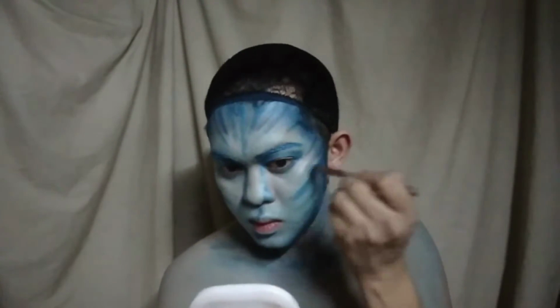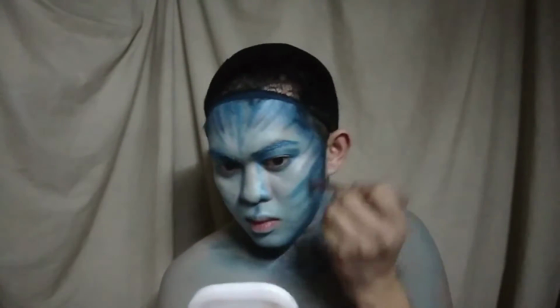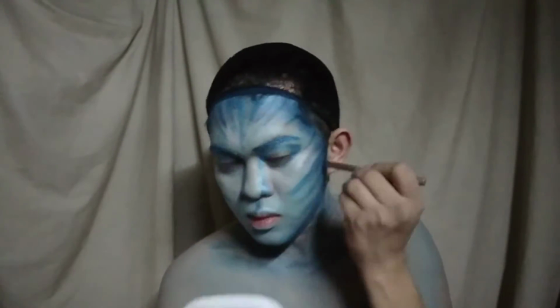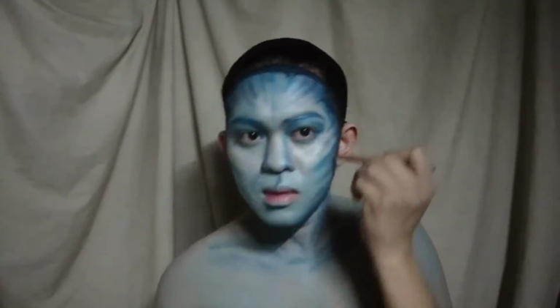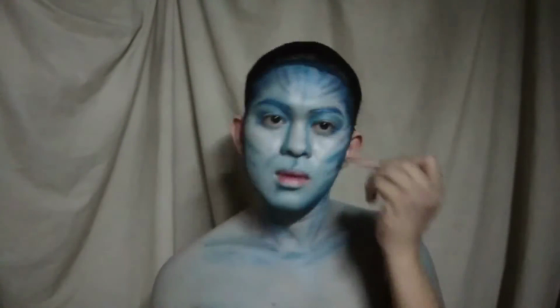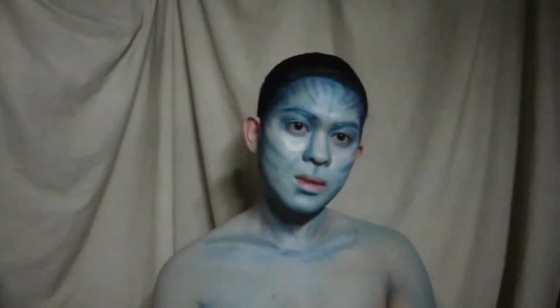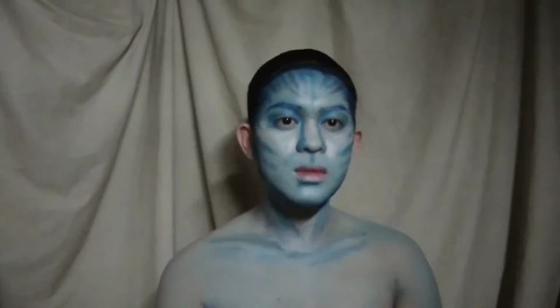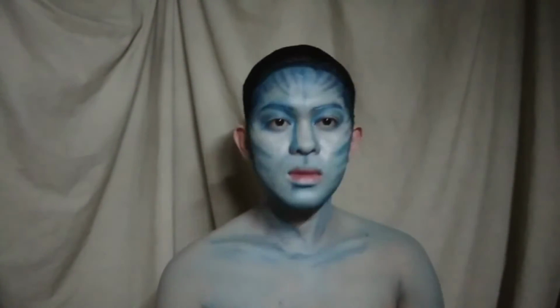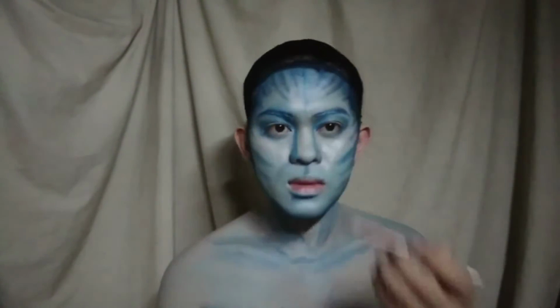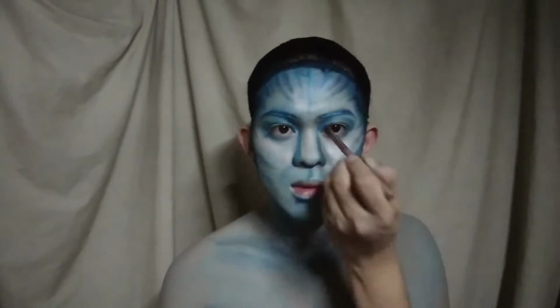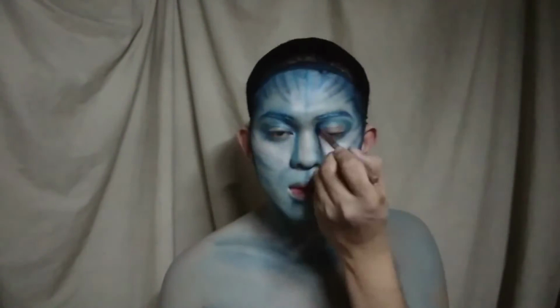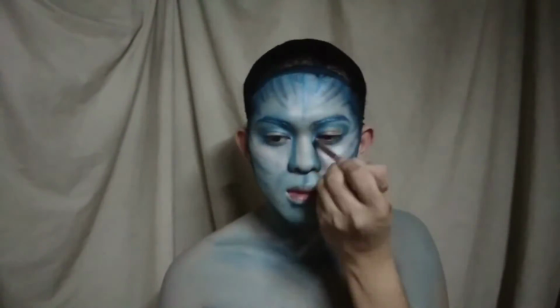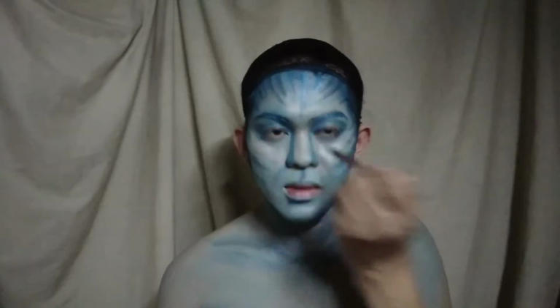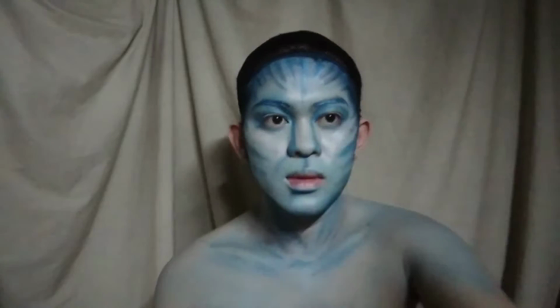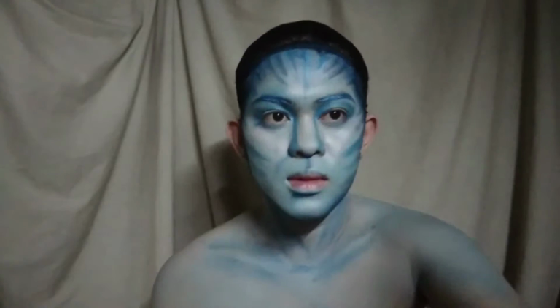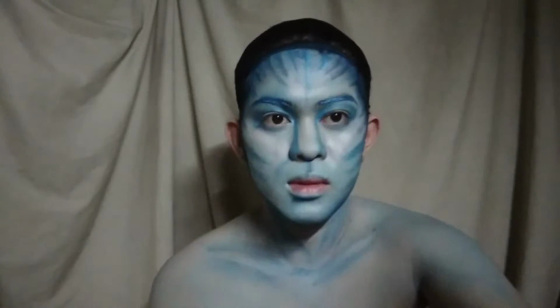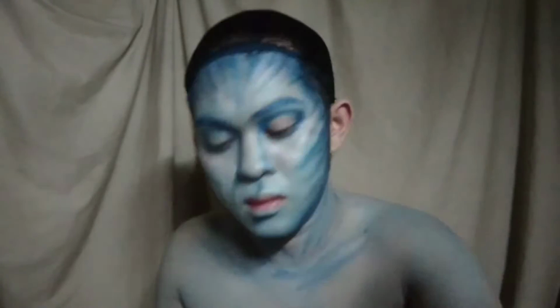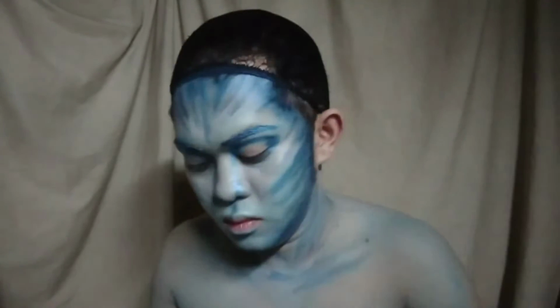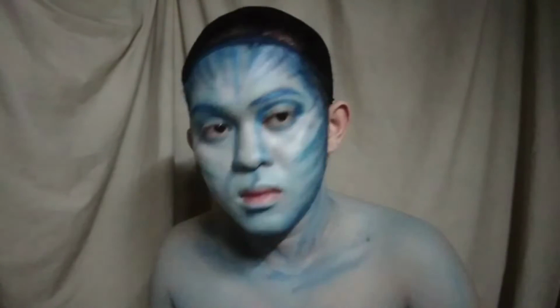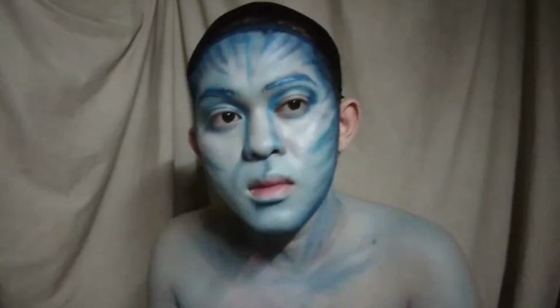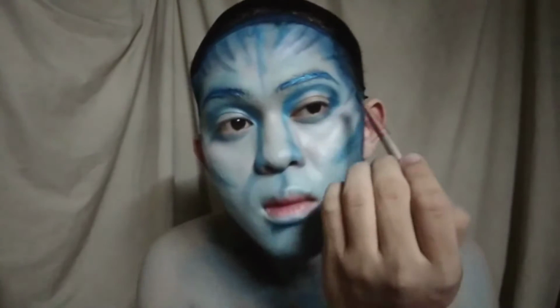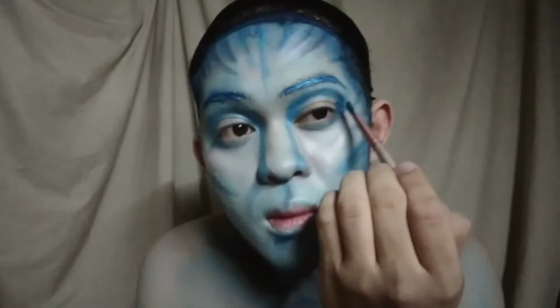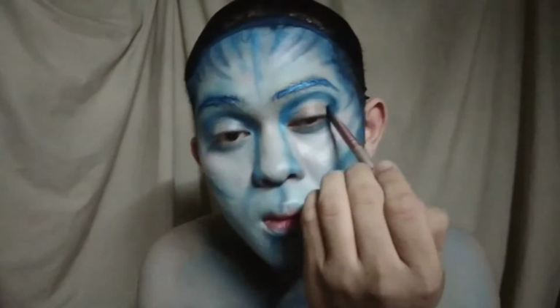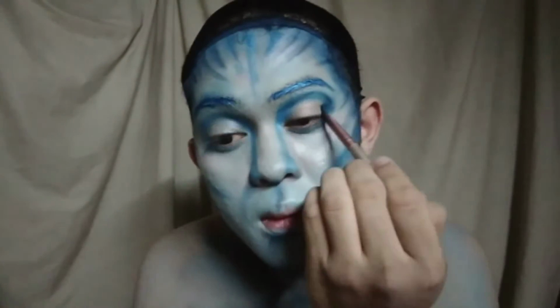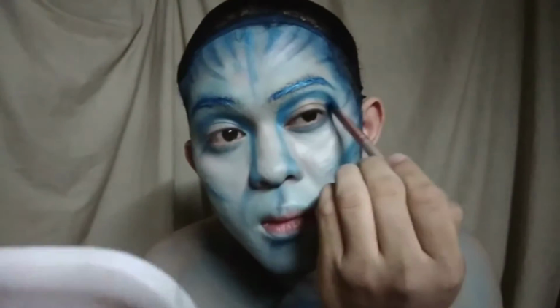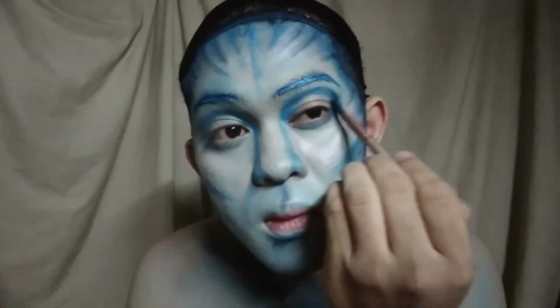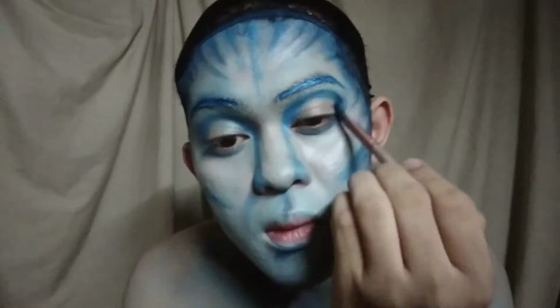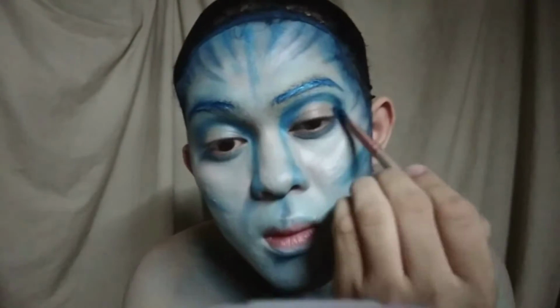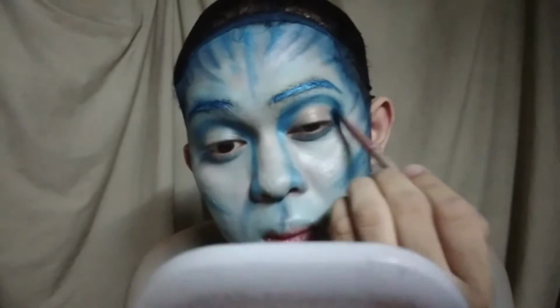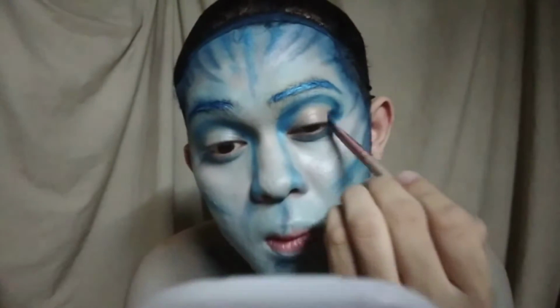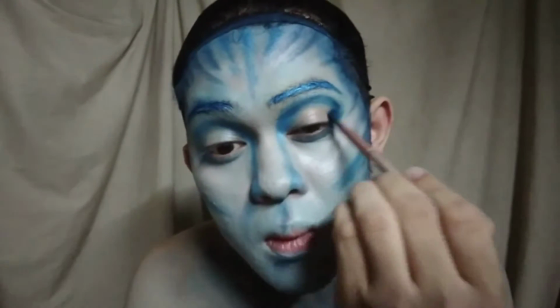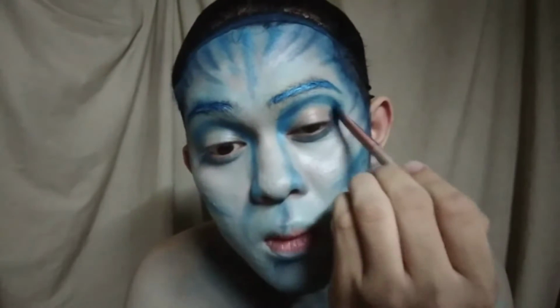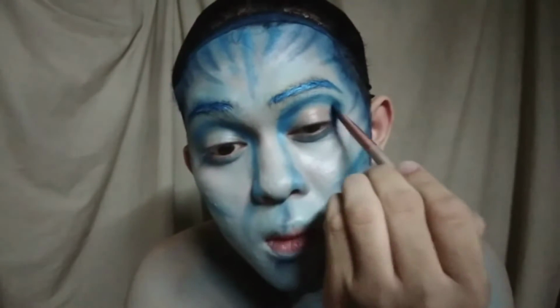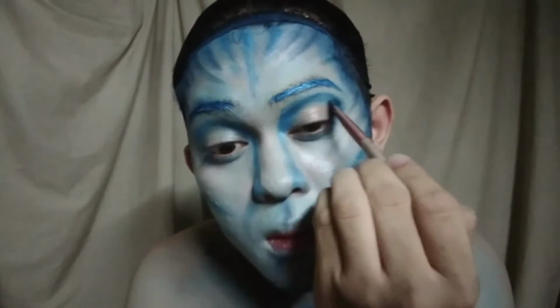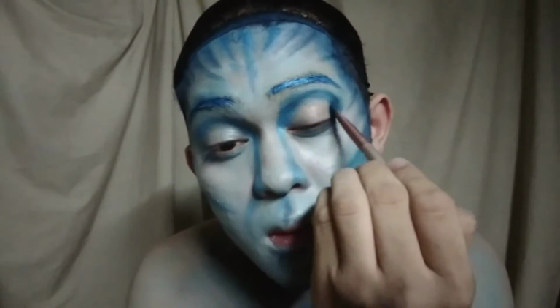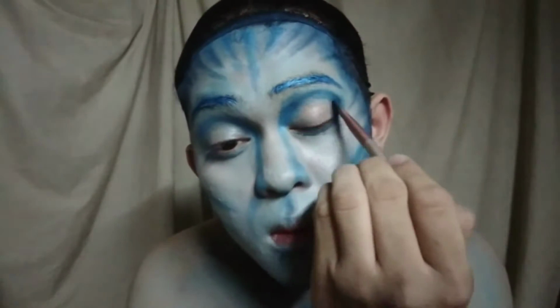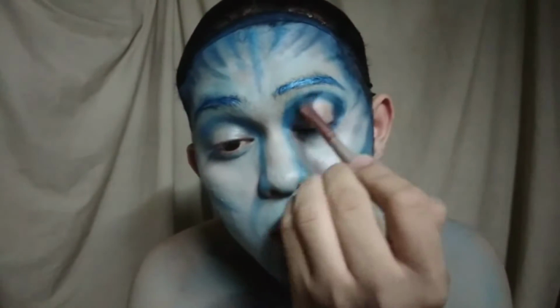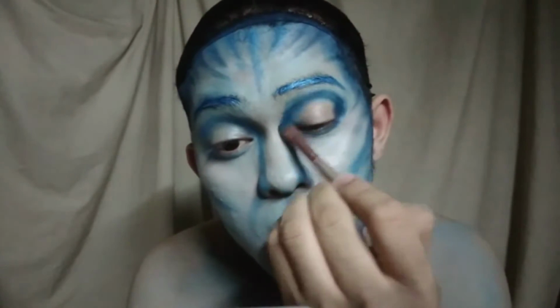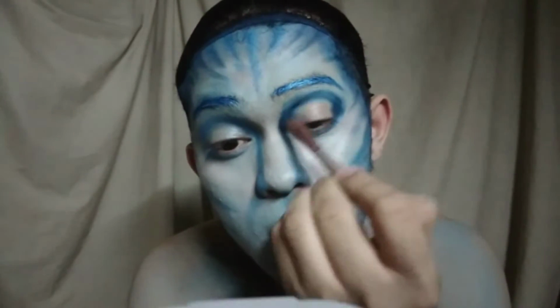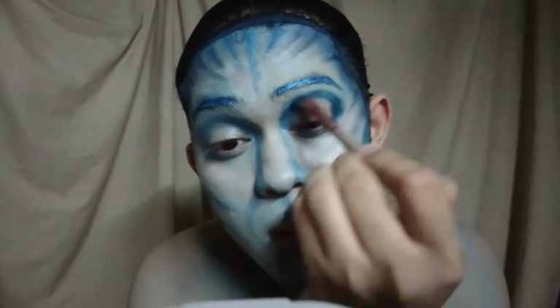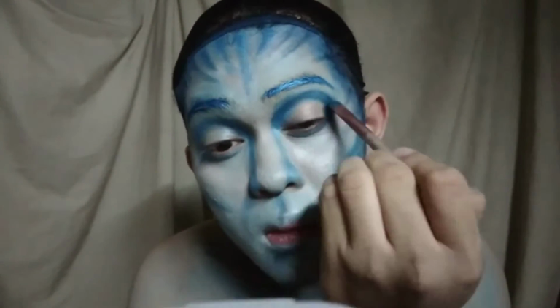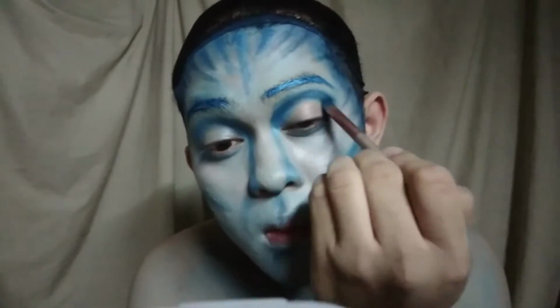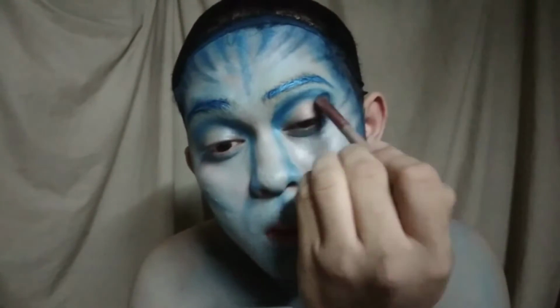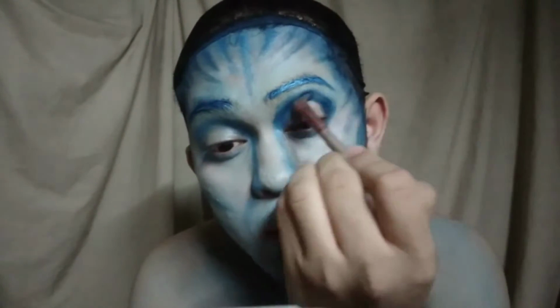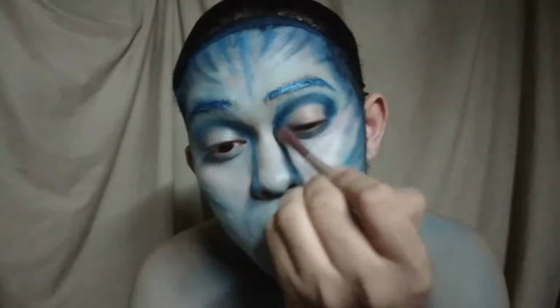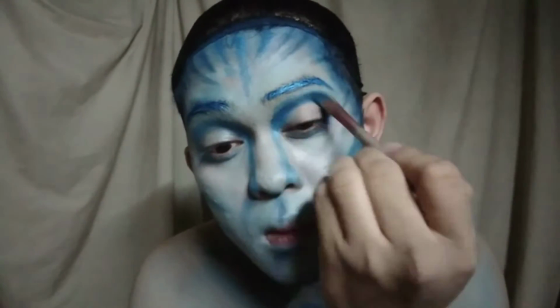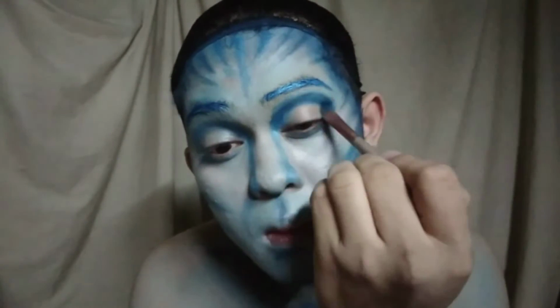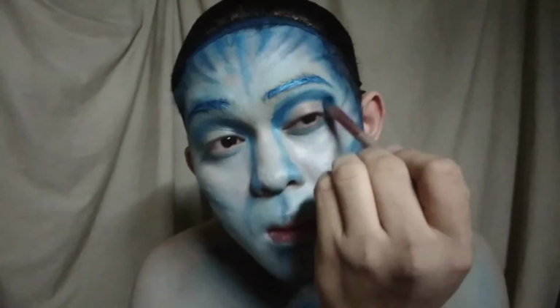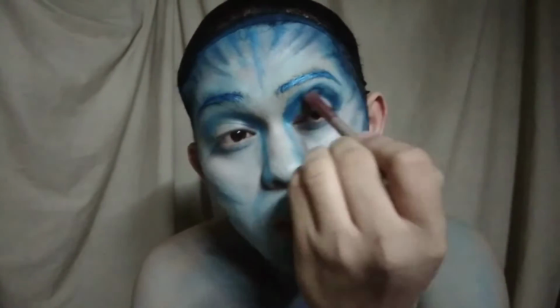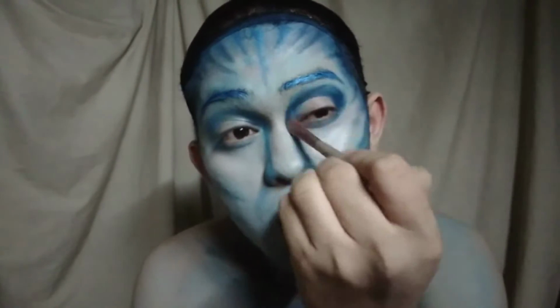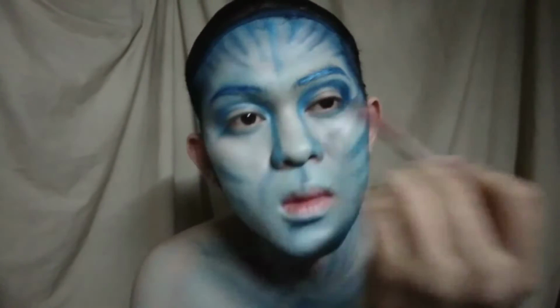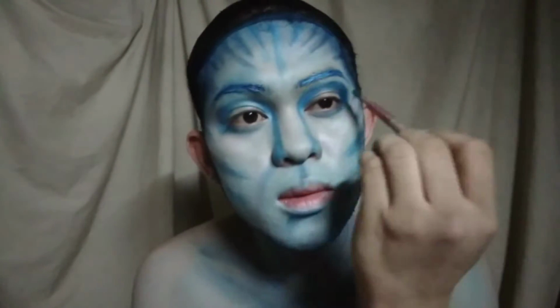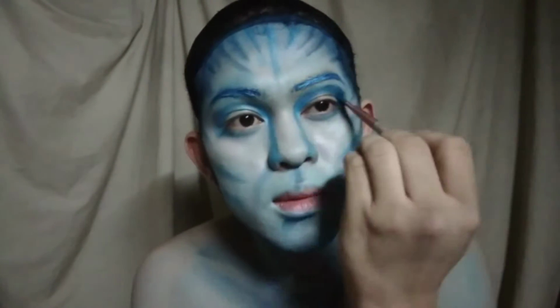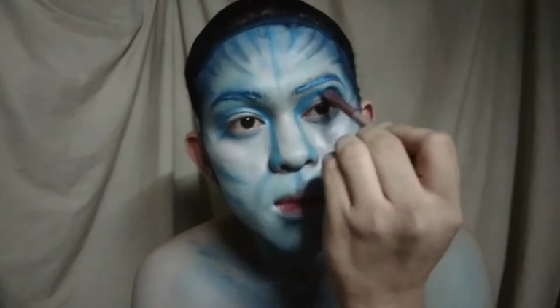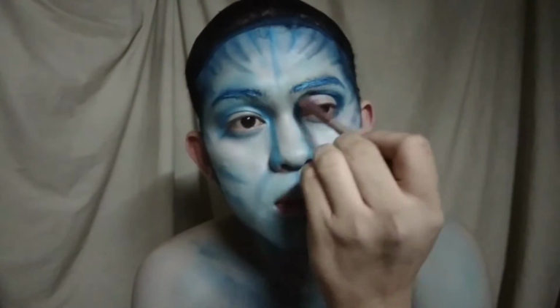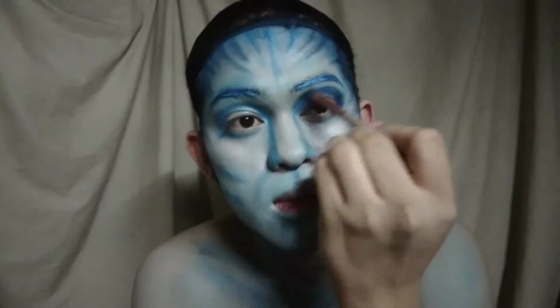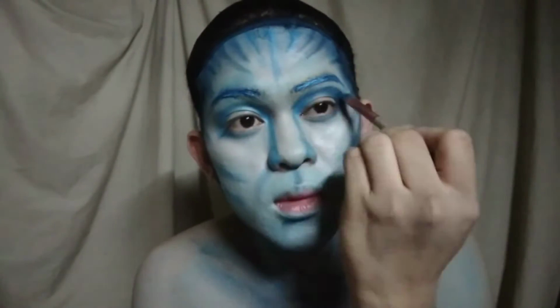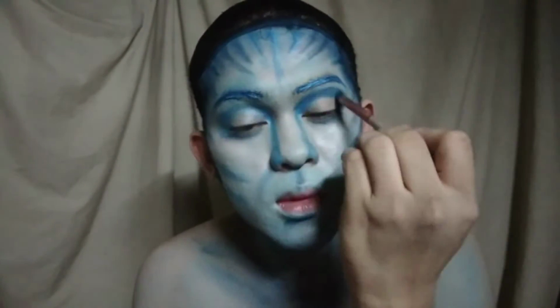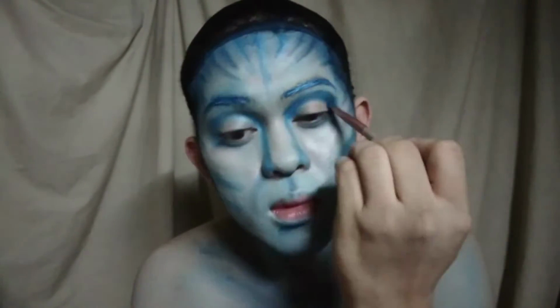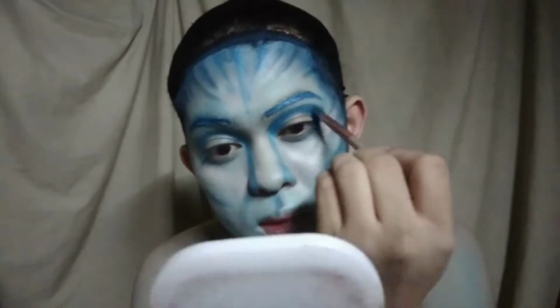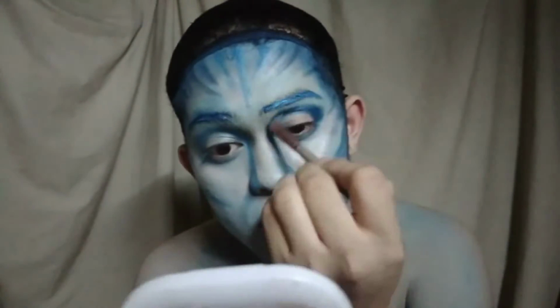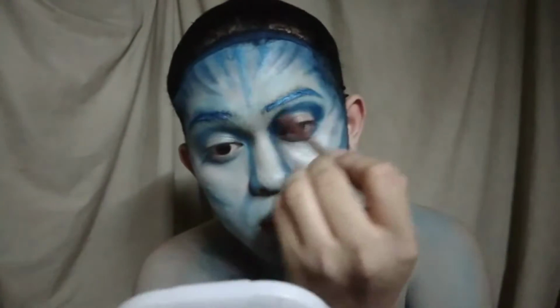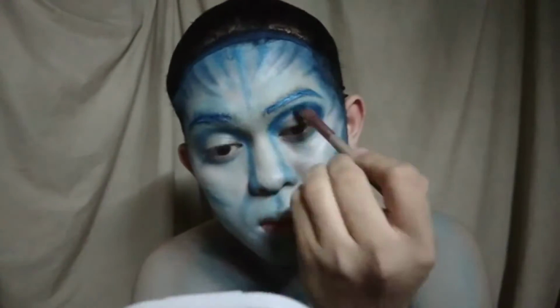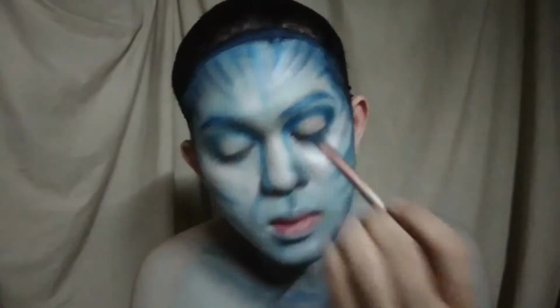Then using dark blue eyeshadow, idadarkin lang natin yung unang ginawa natin kanina sa ating mata.